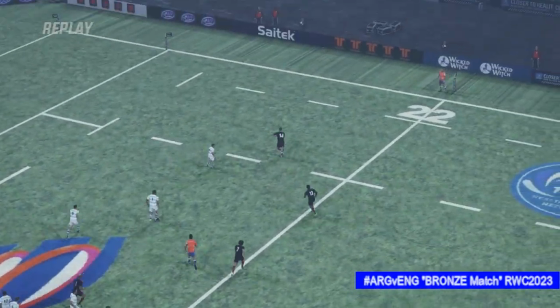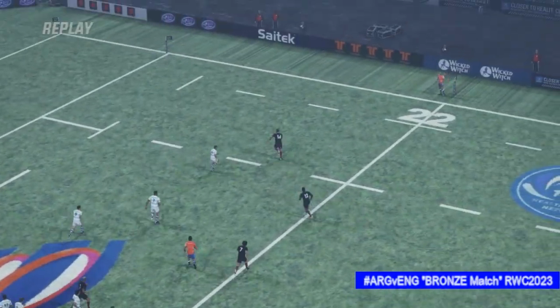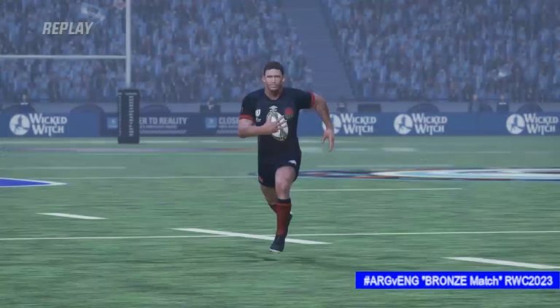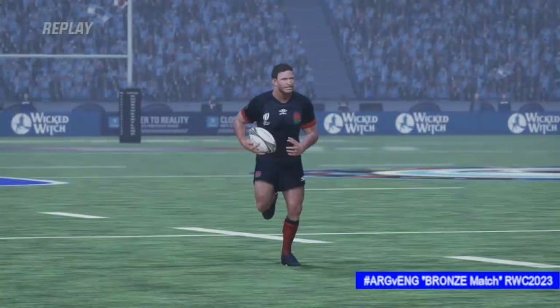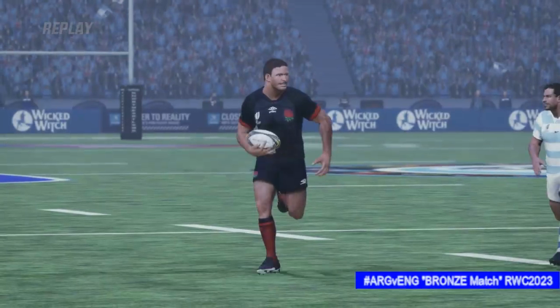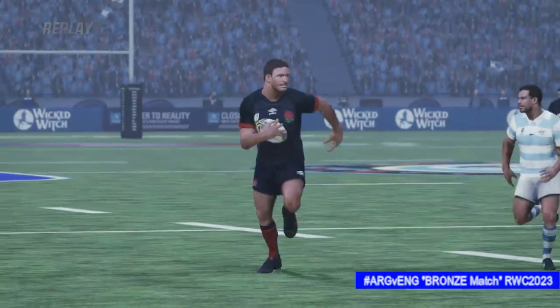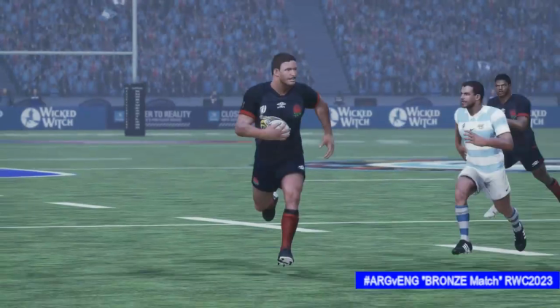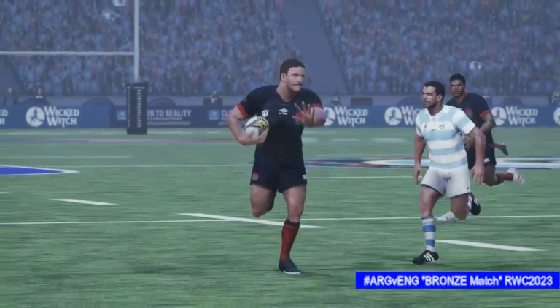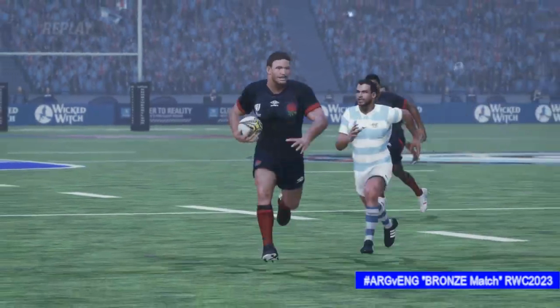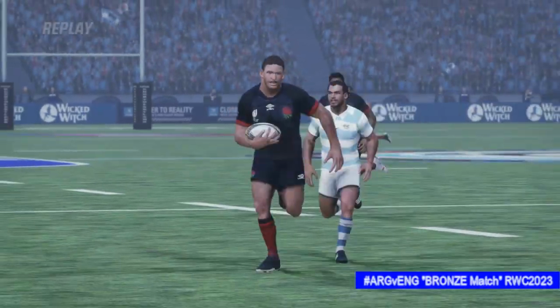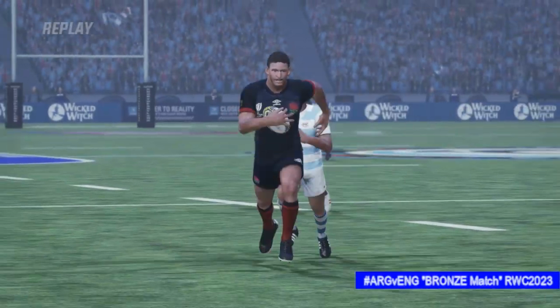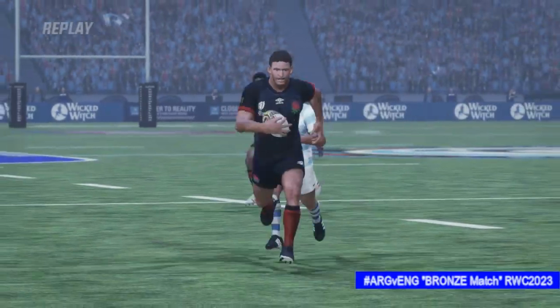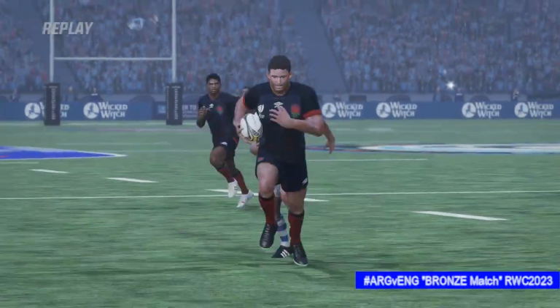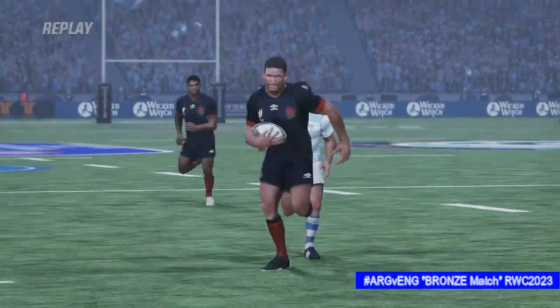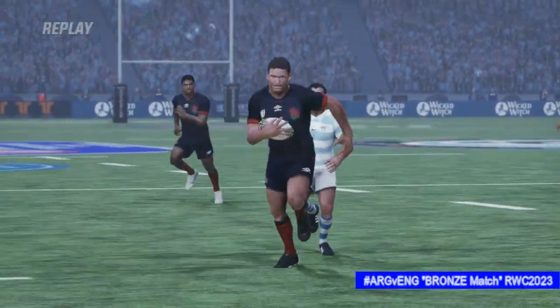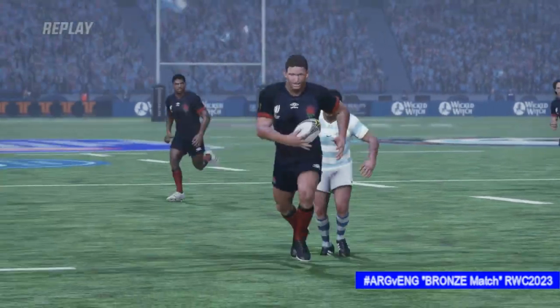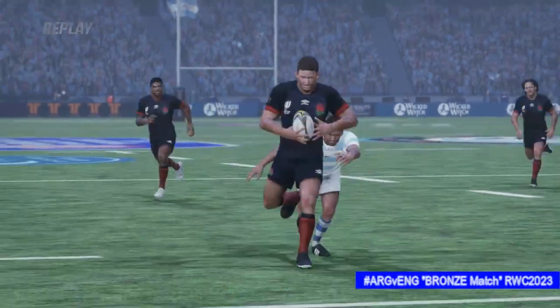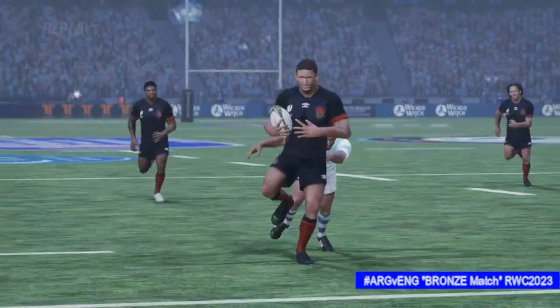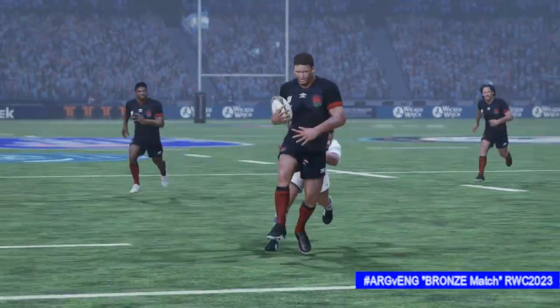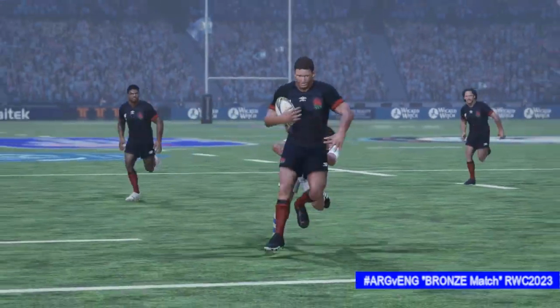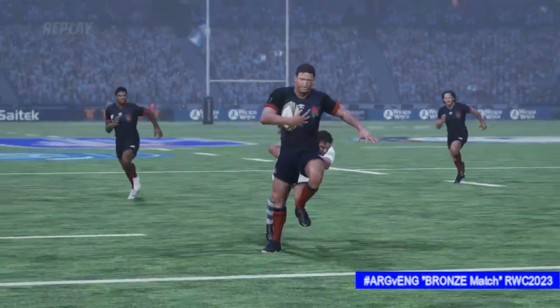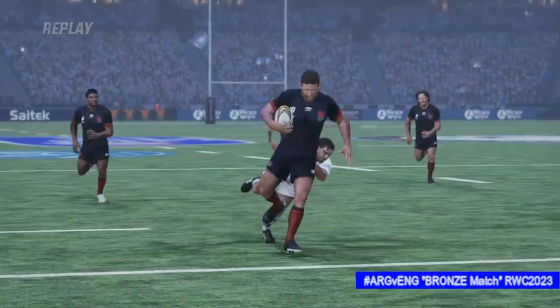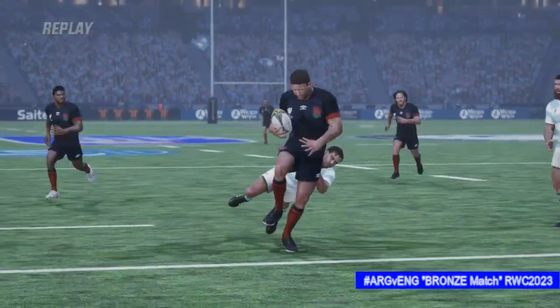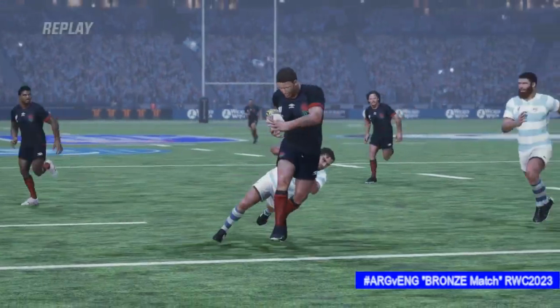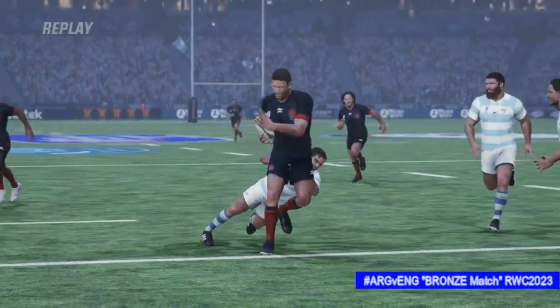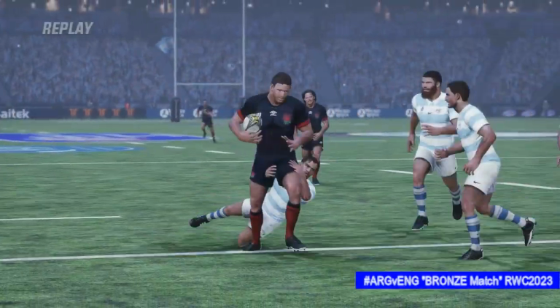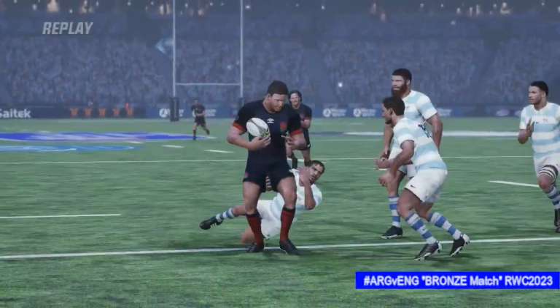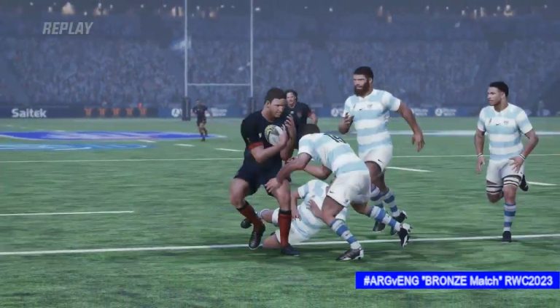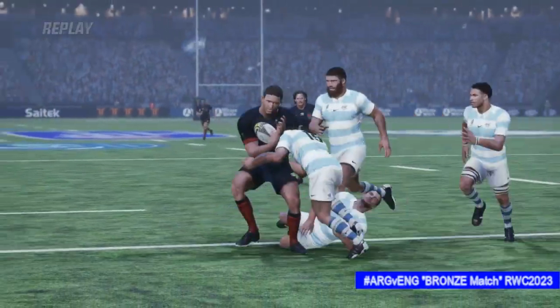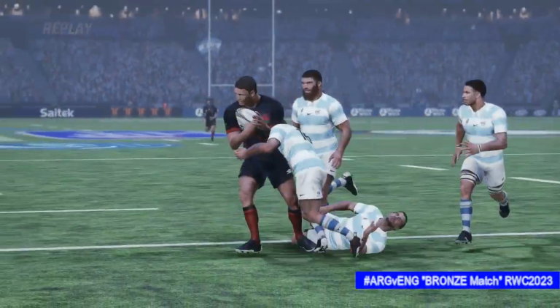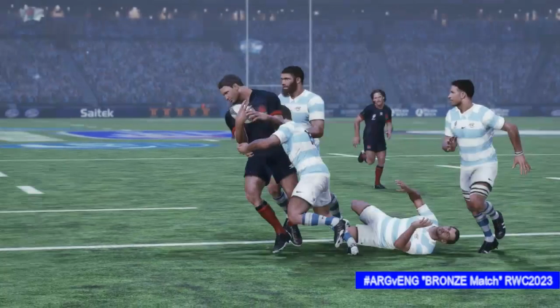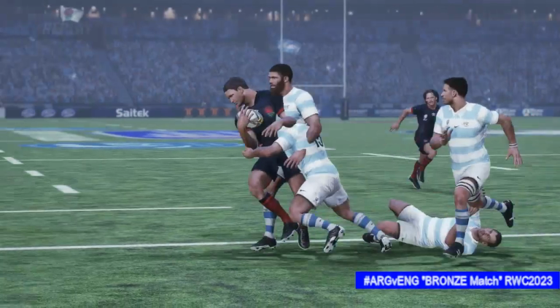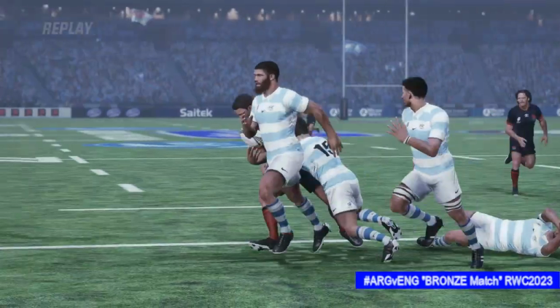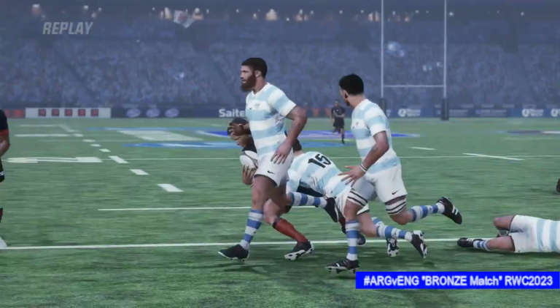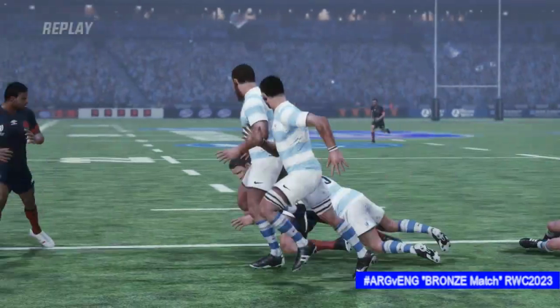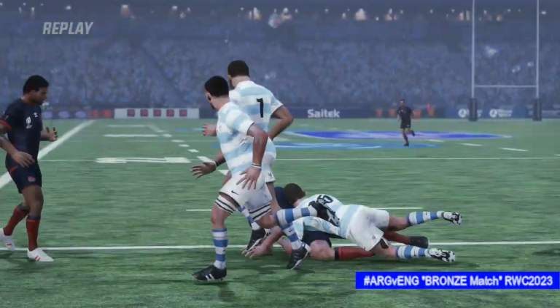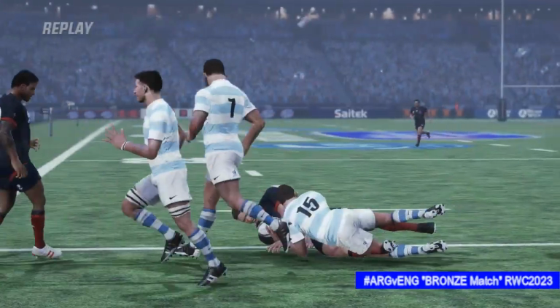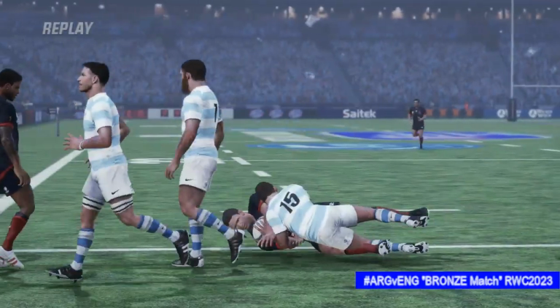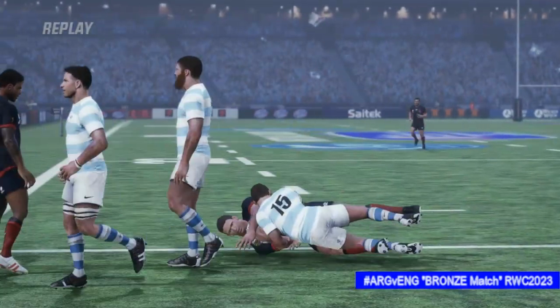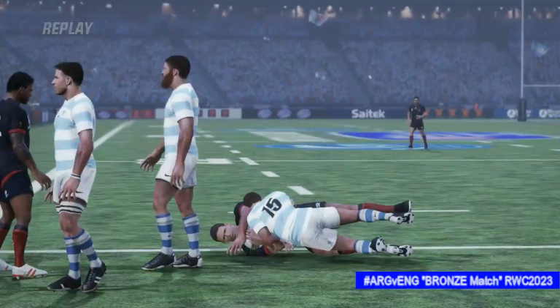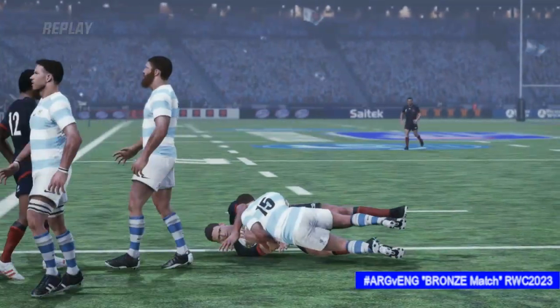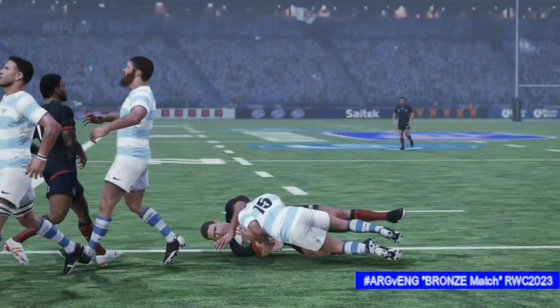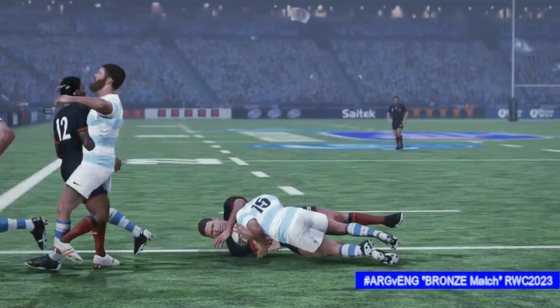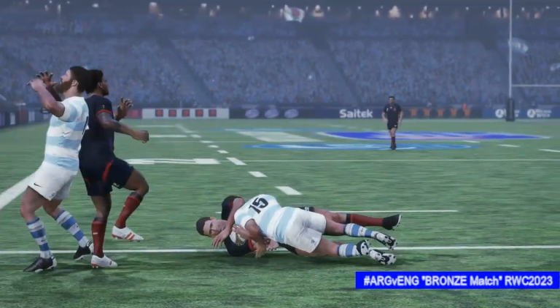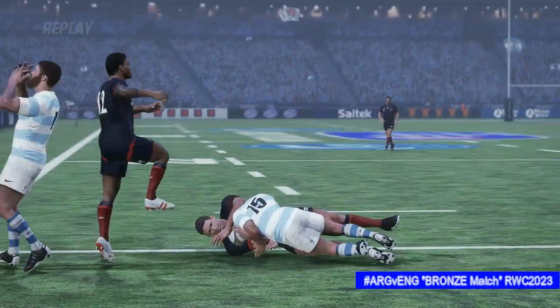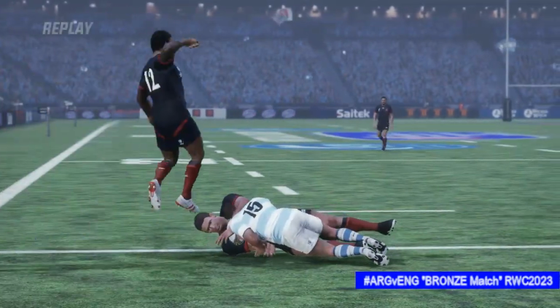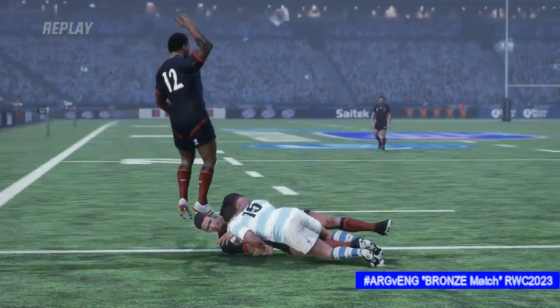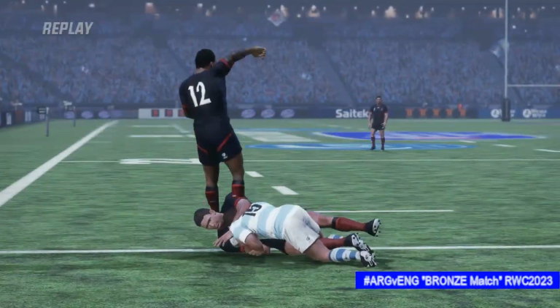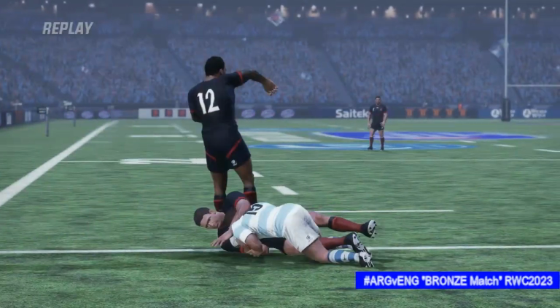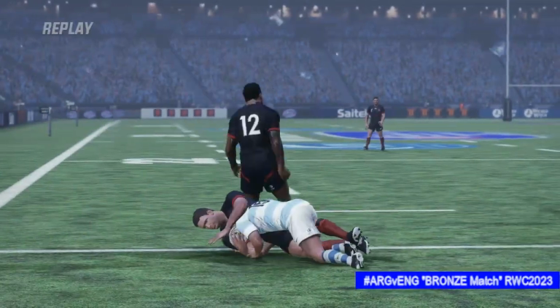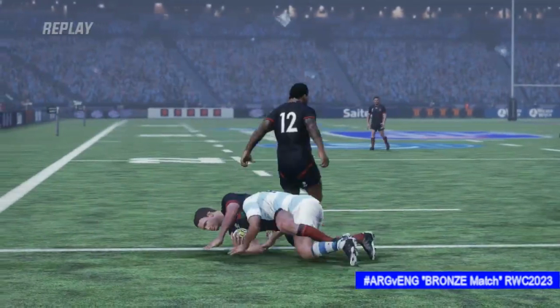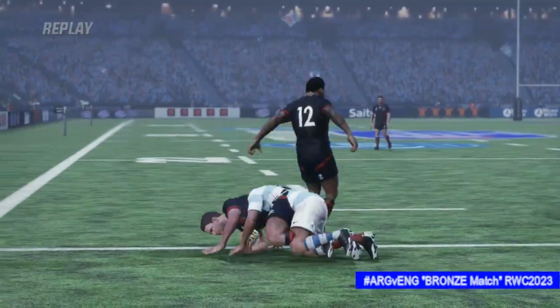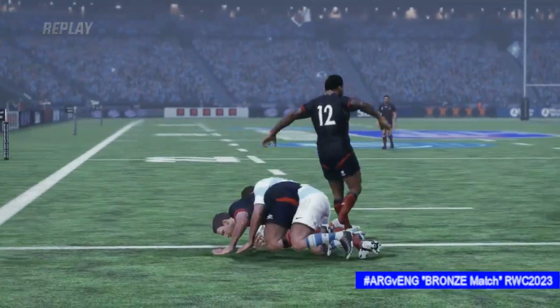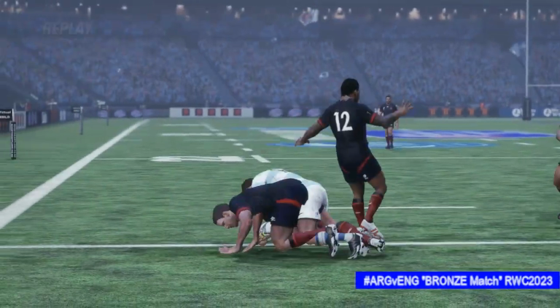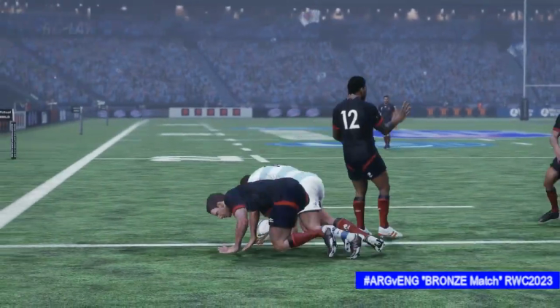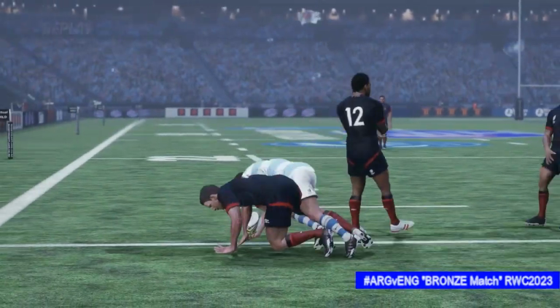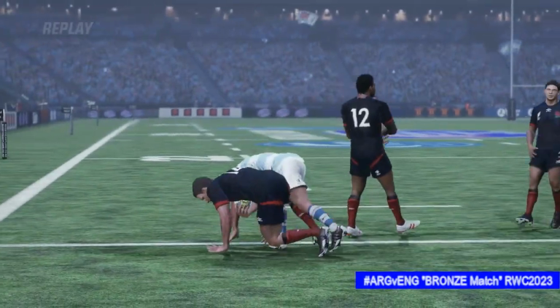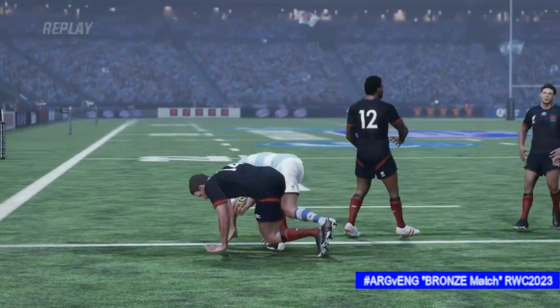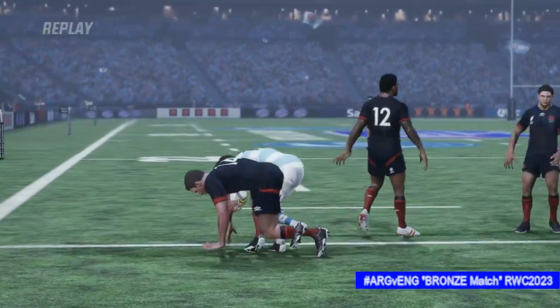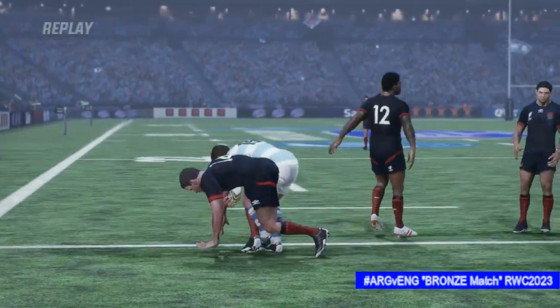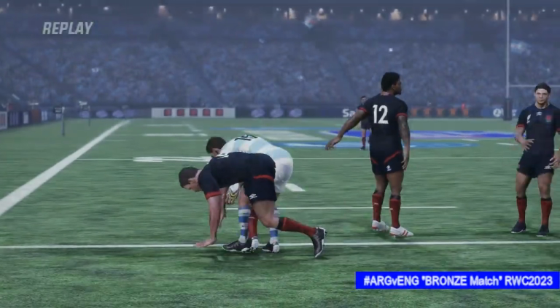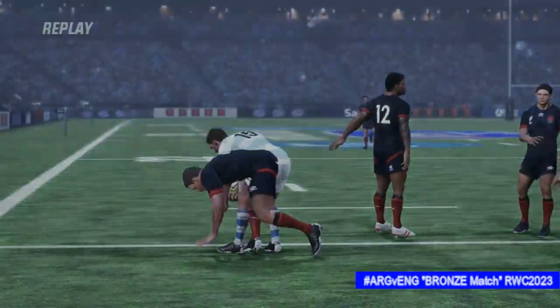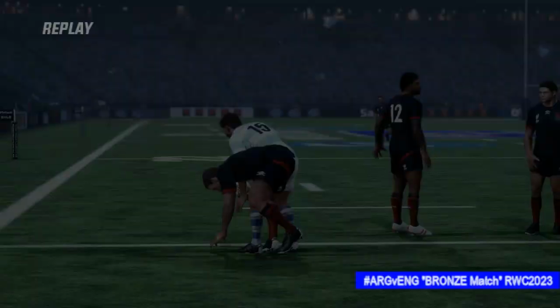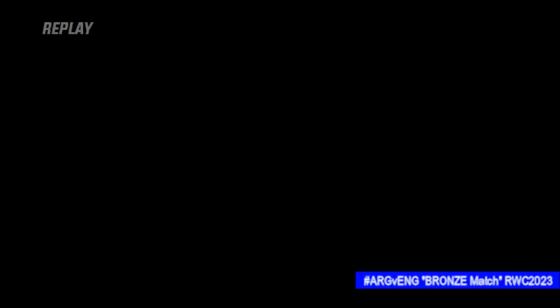He's done very well there — breaks away and then no one could catch him. Simply too fast.